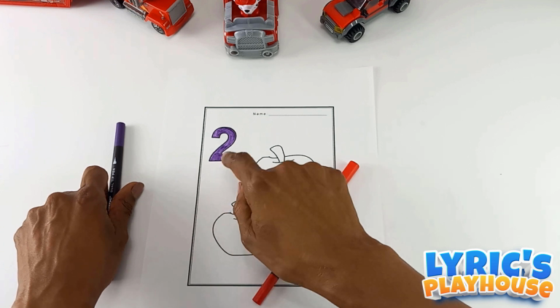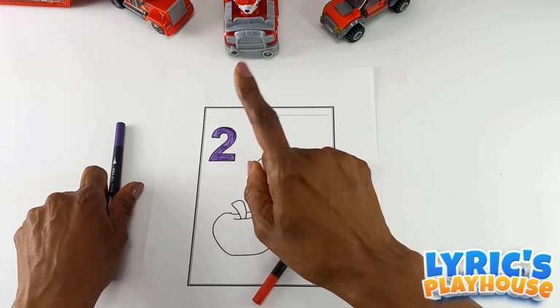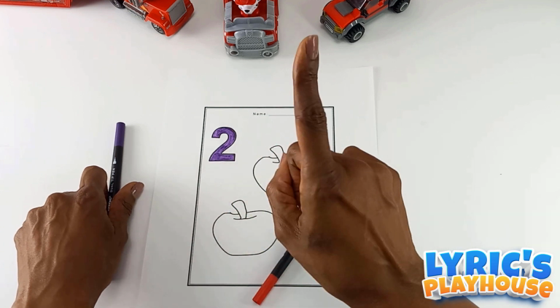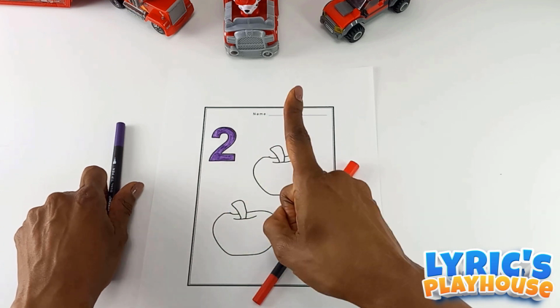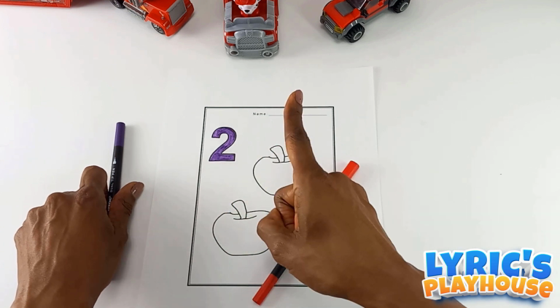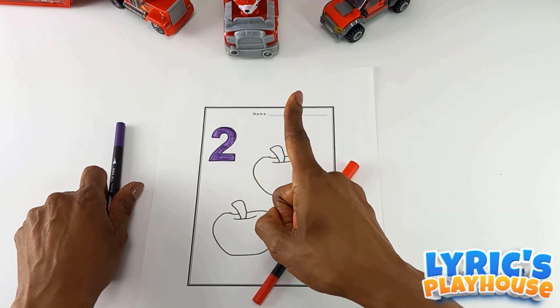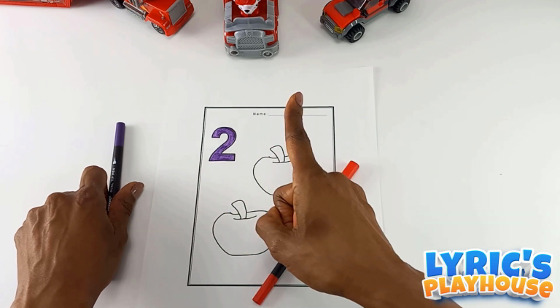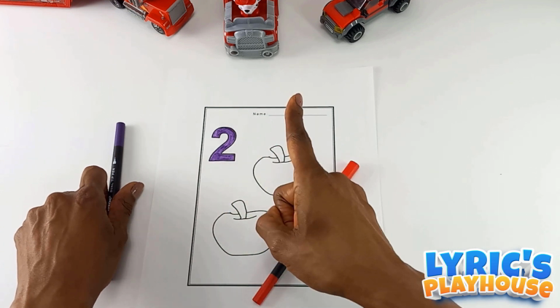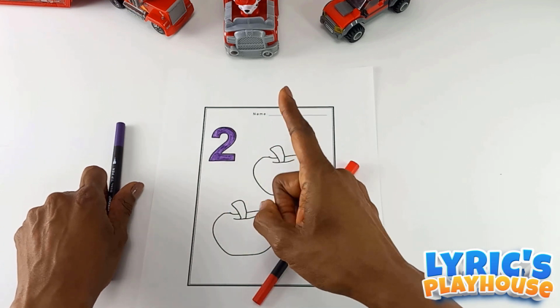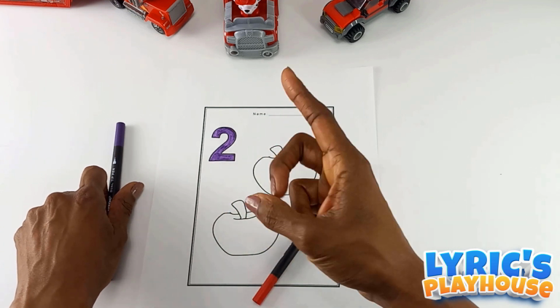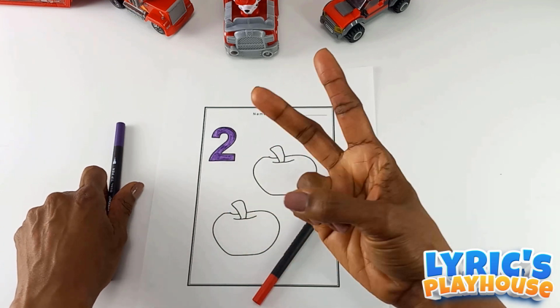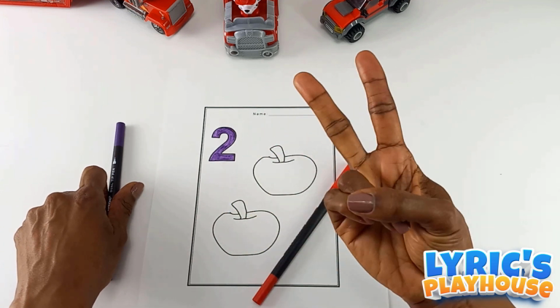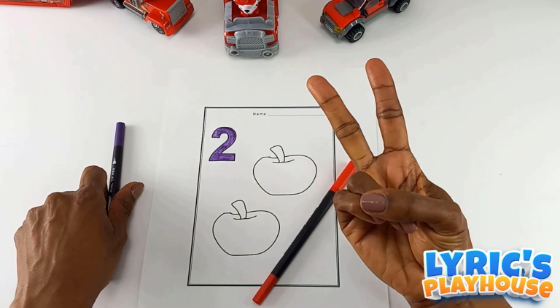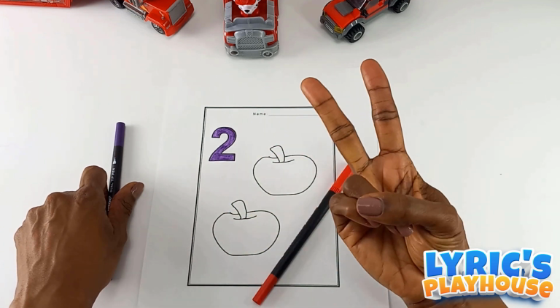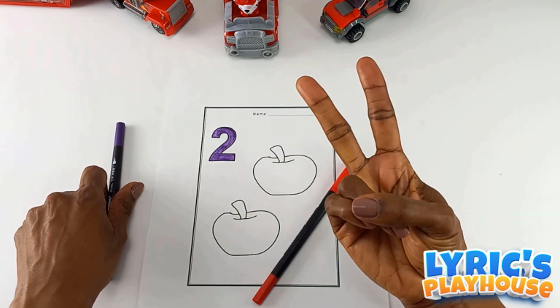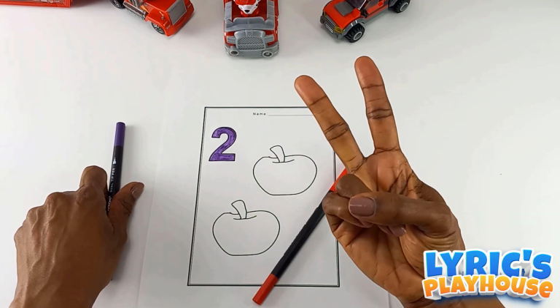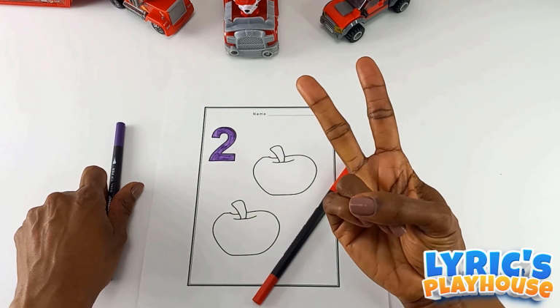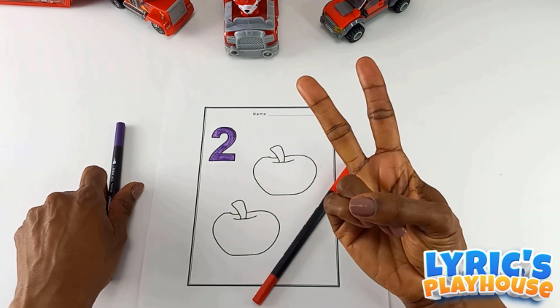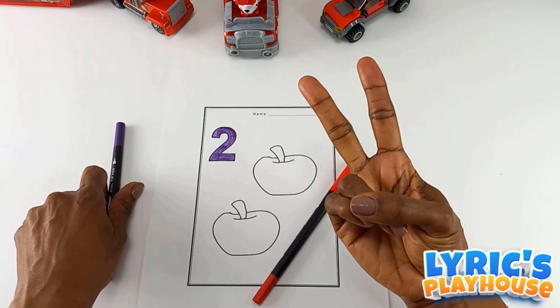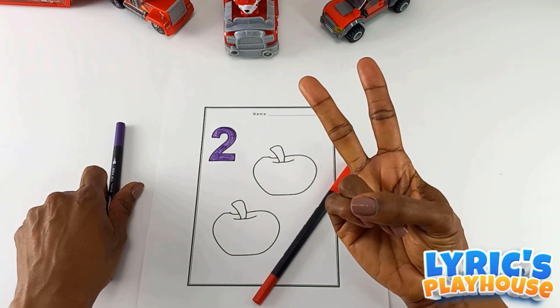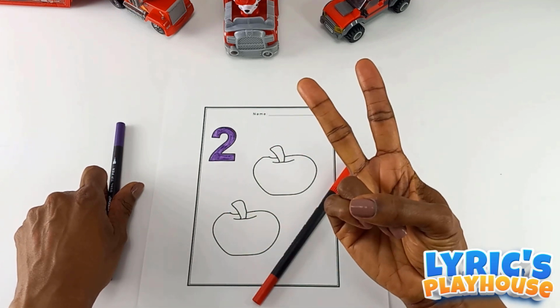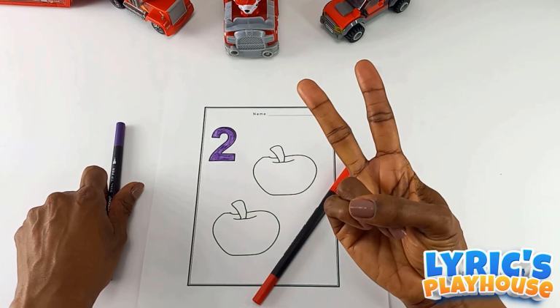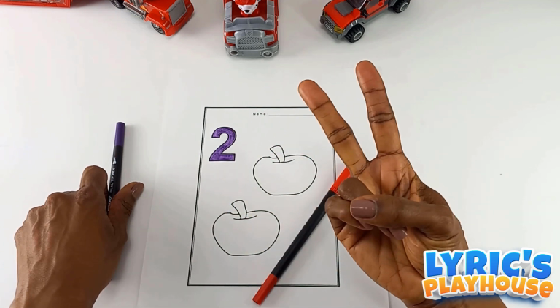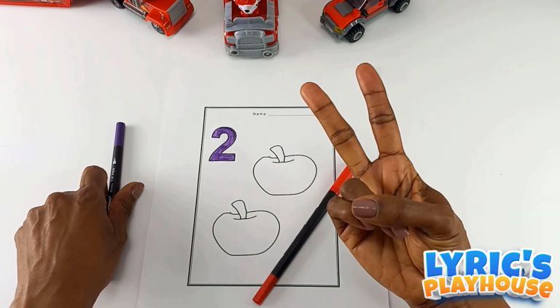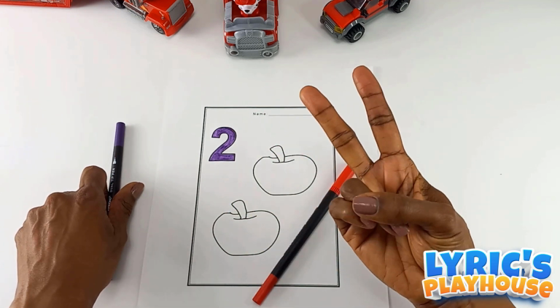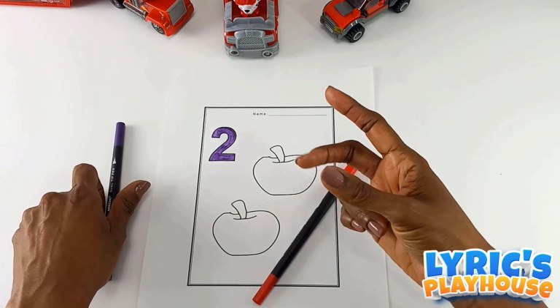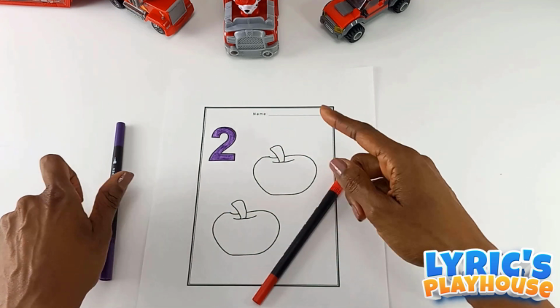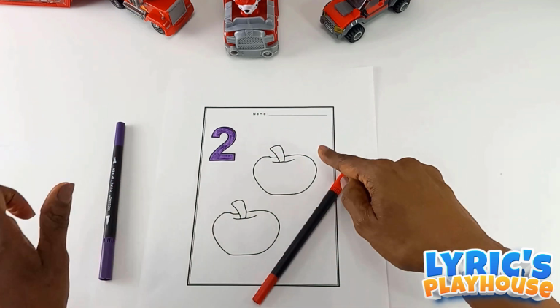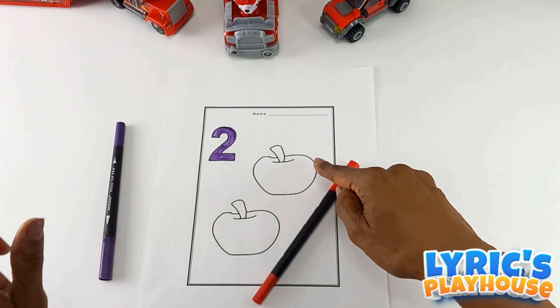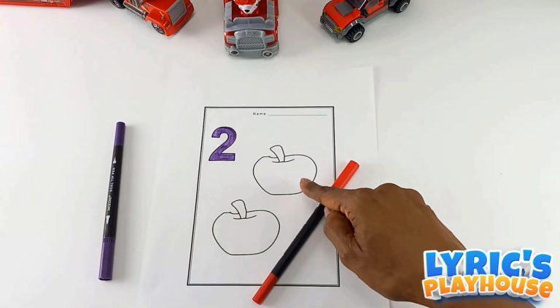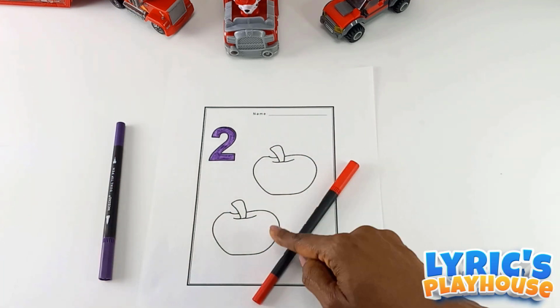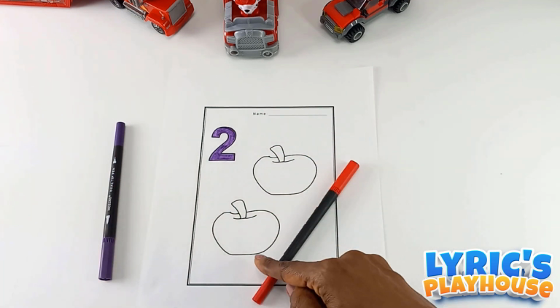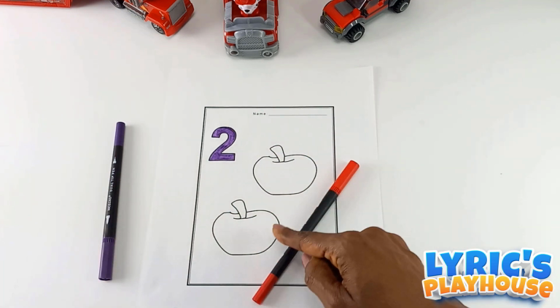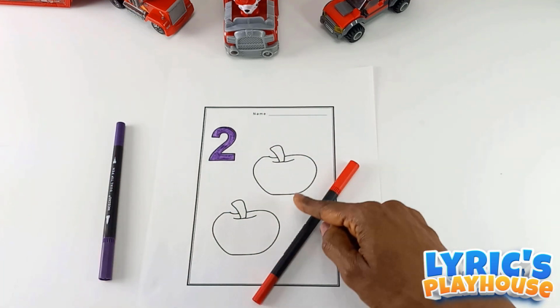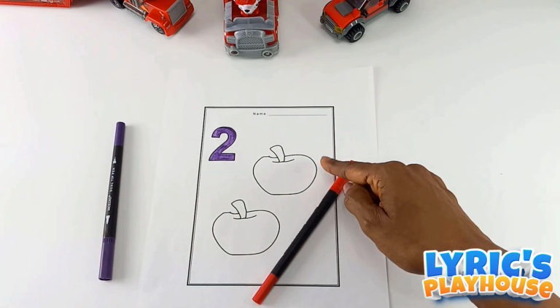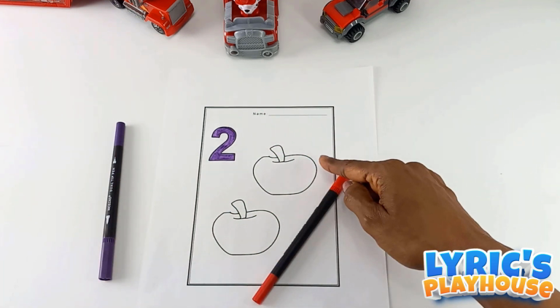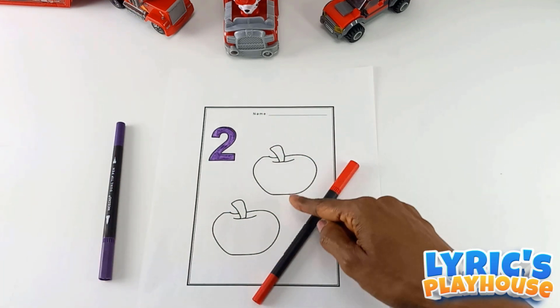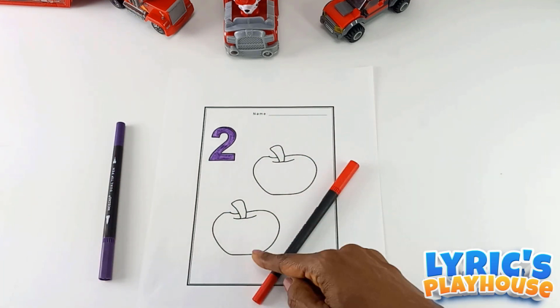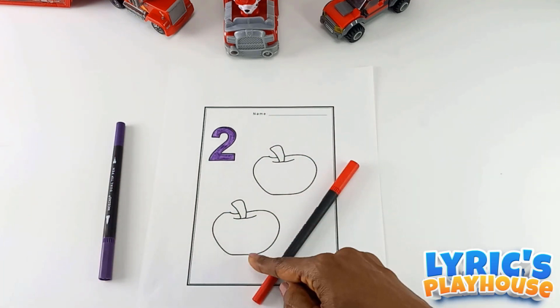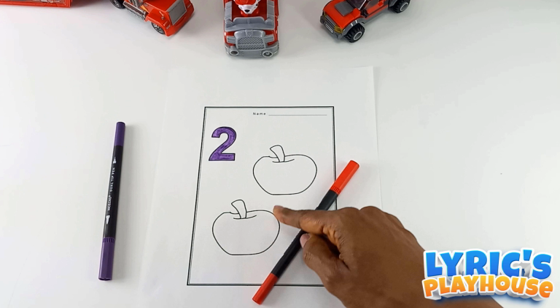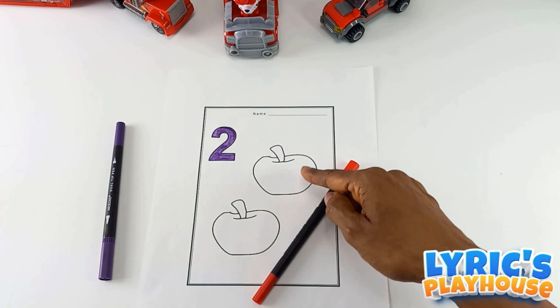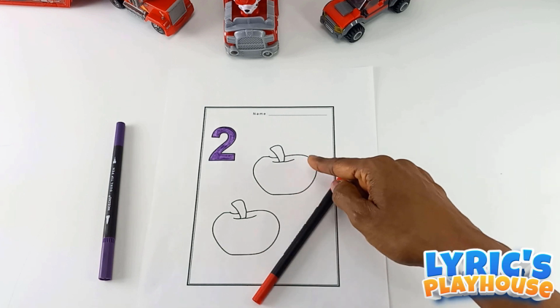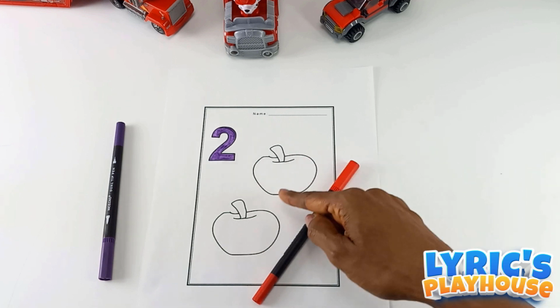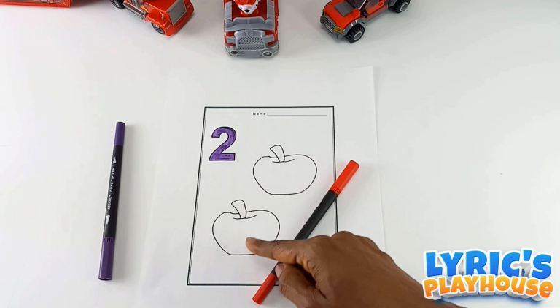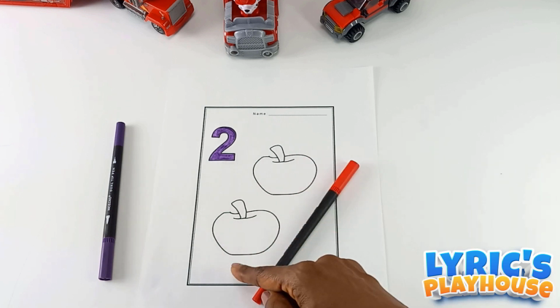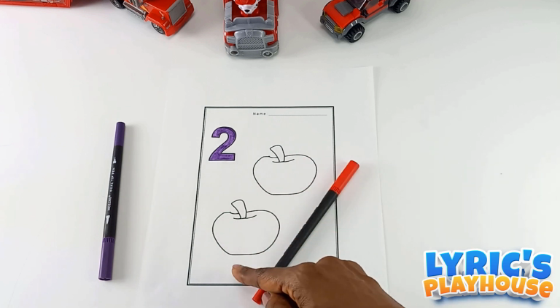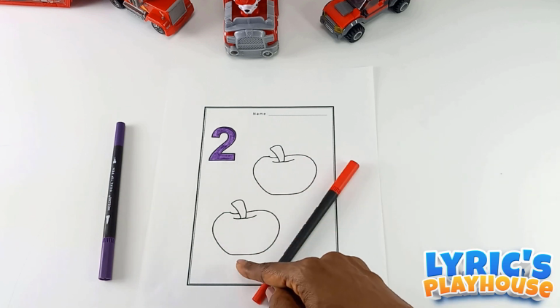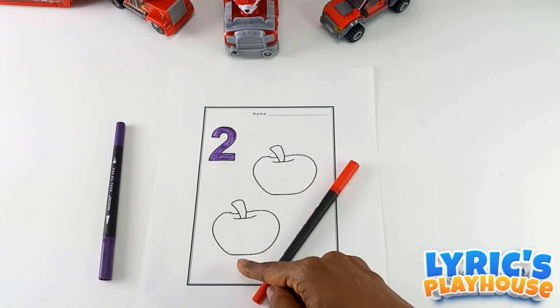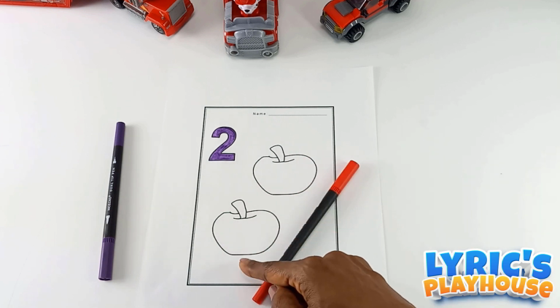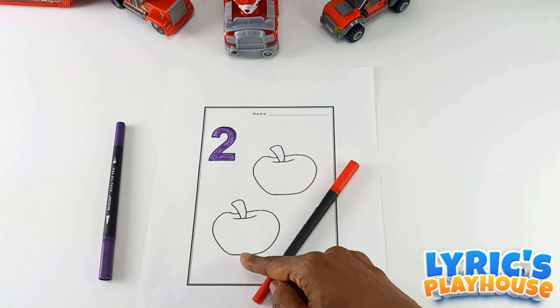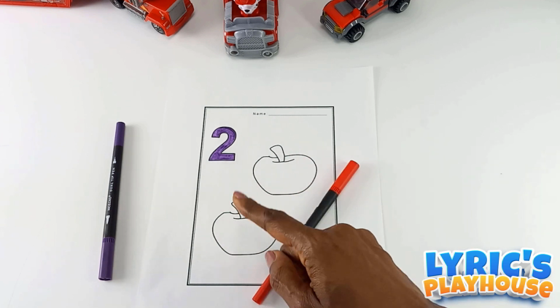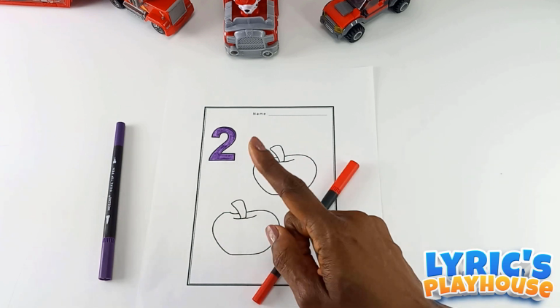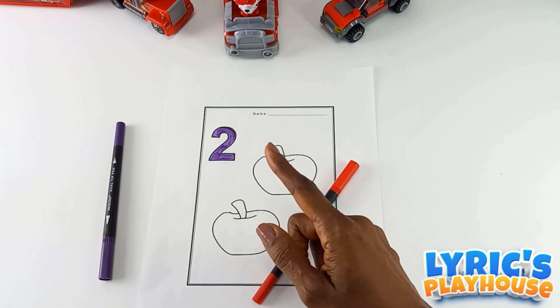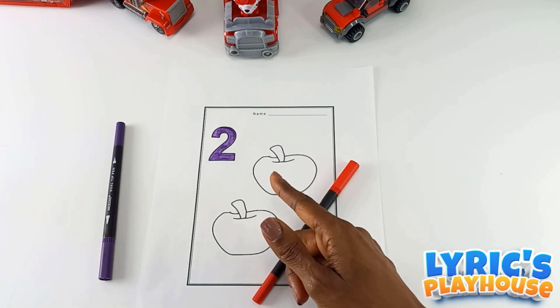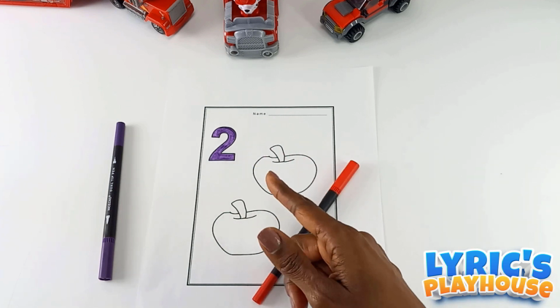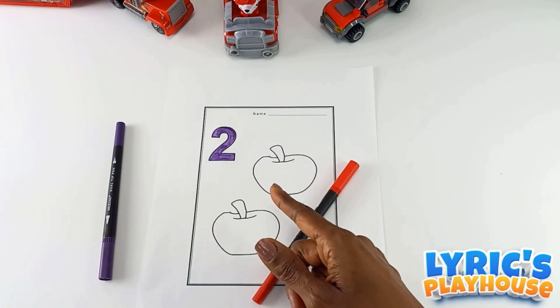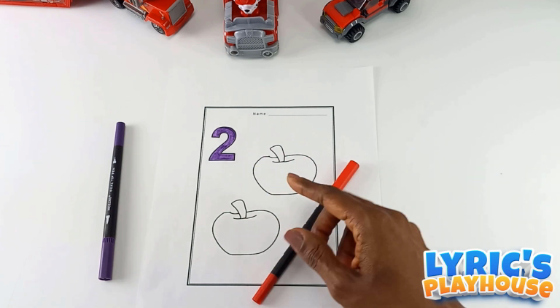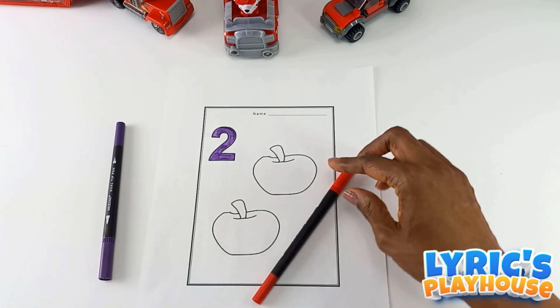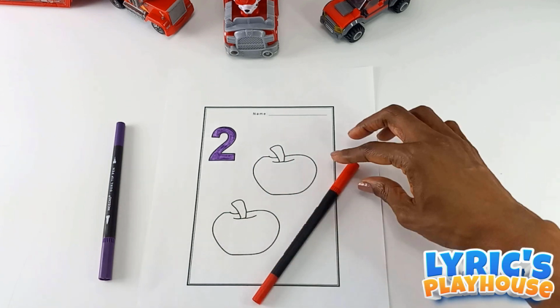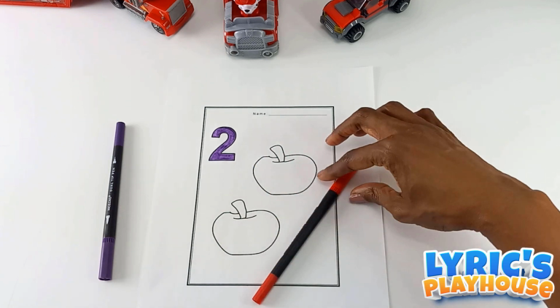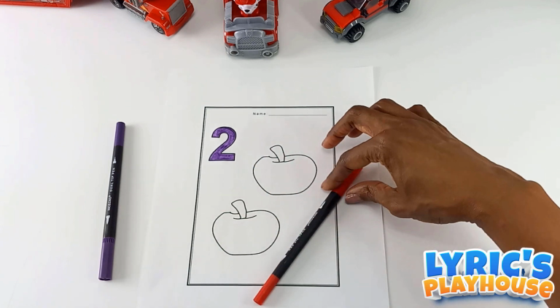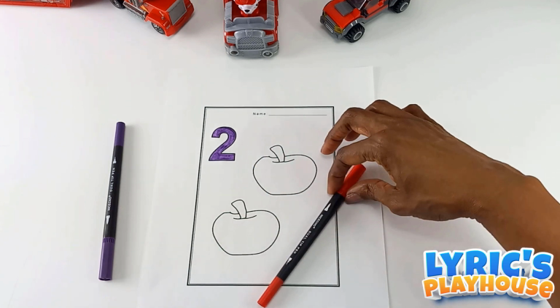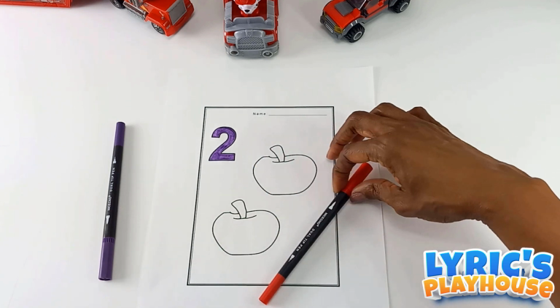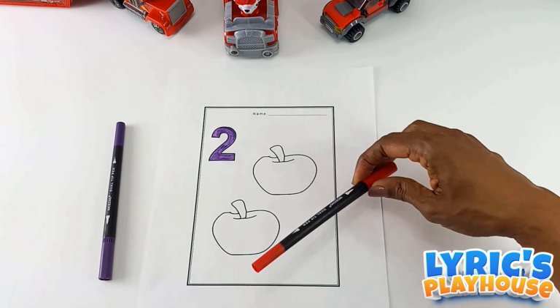One, two. And over here we have two apples. Let's color our apples.